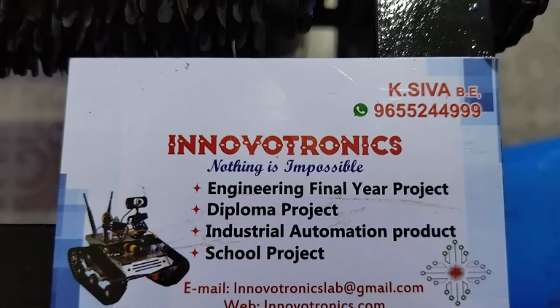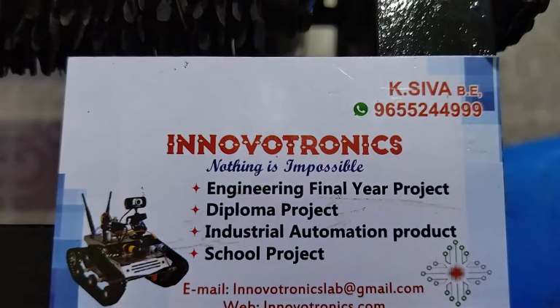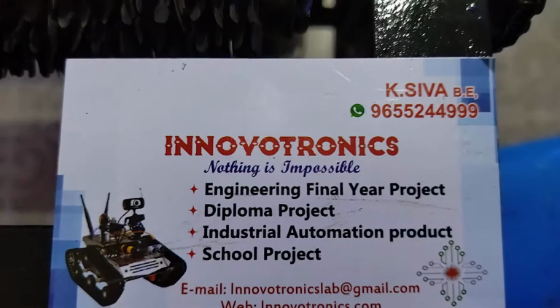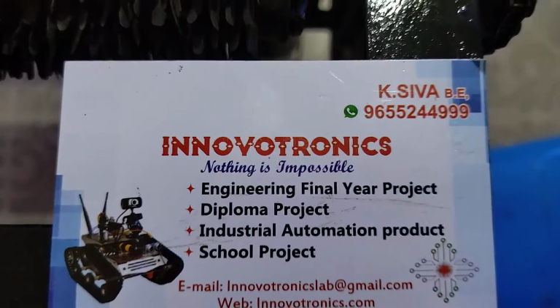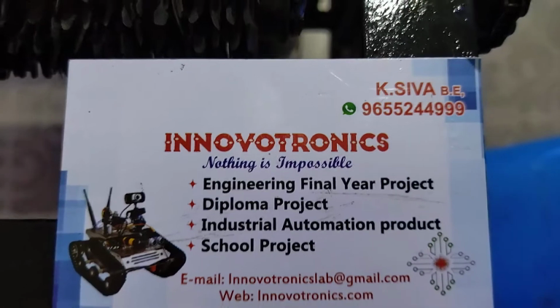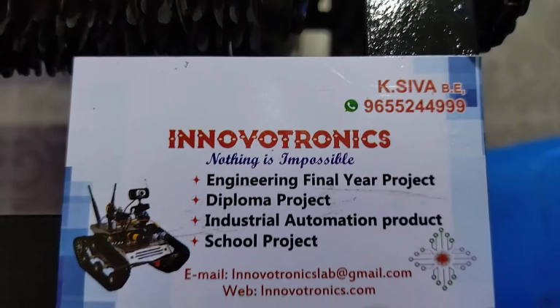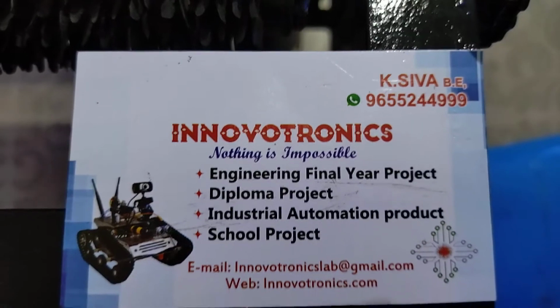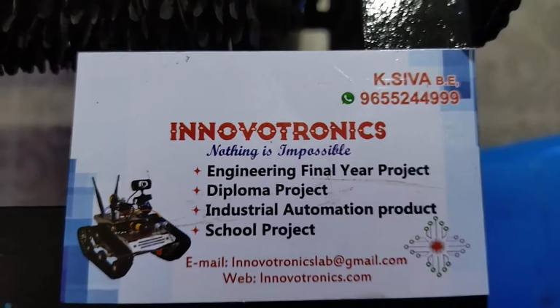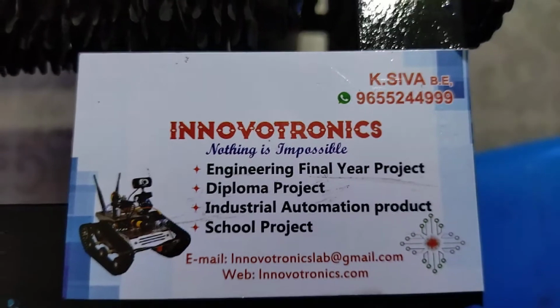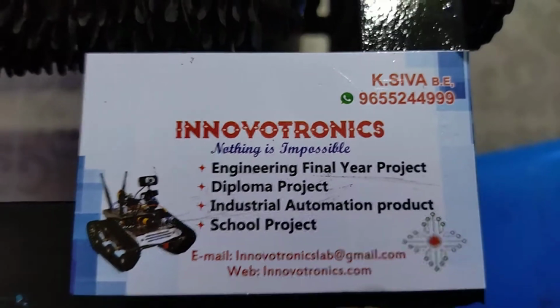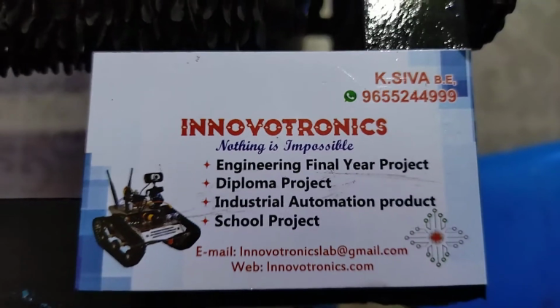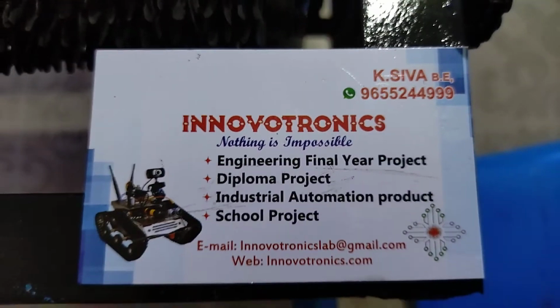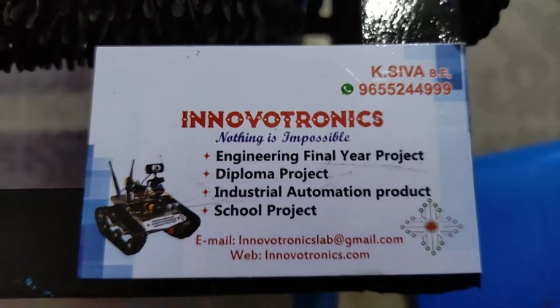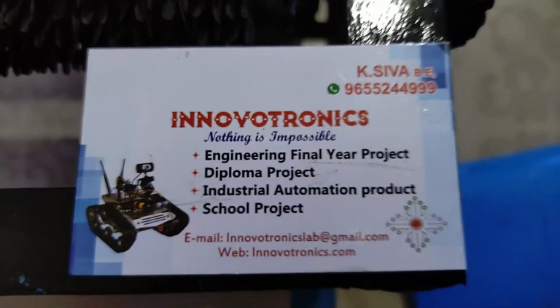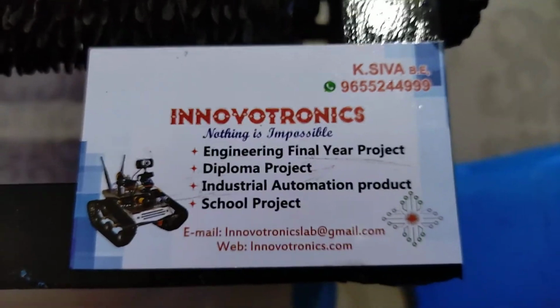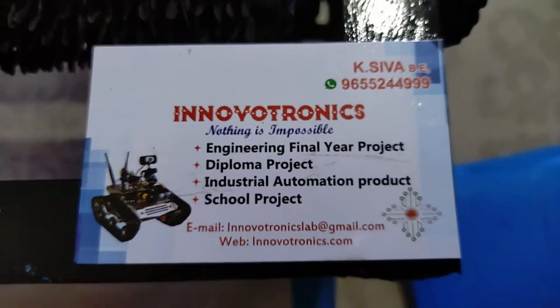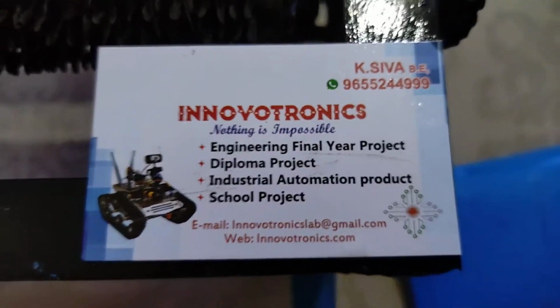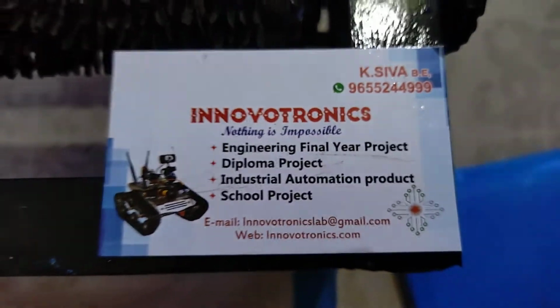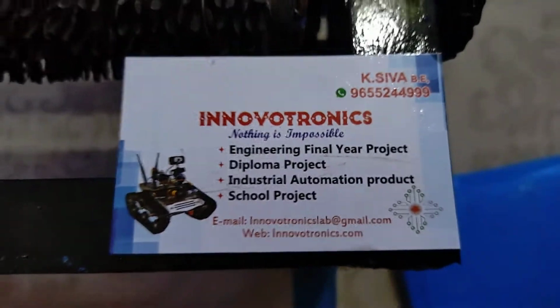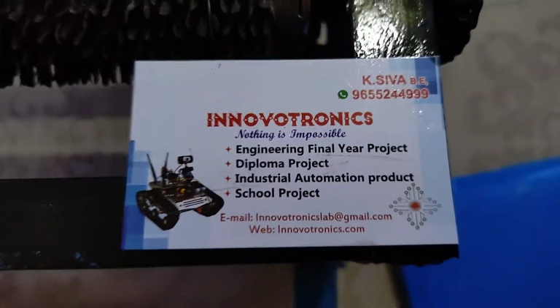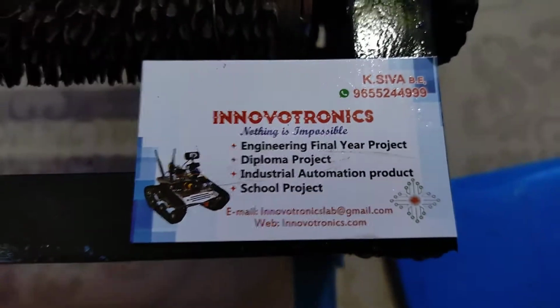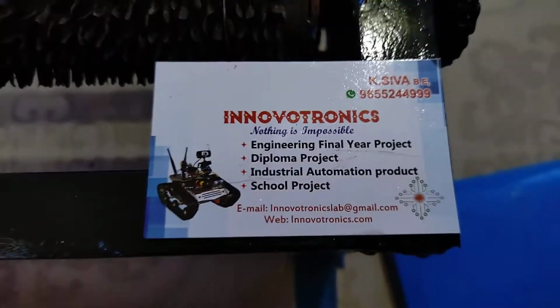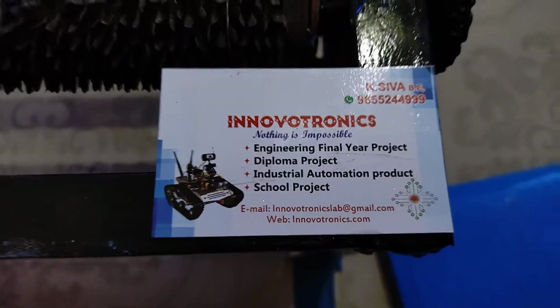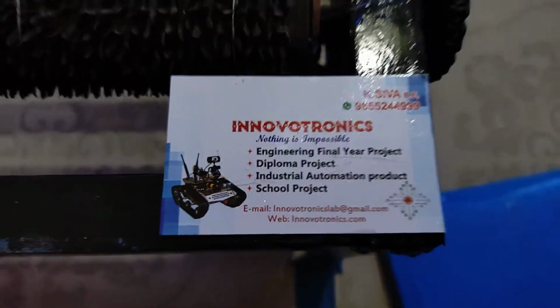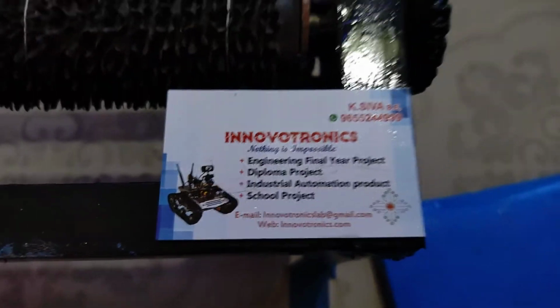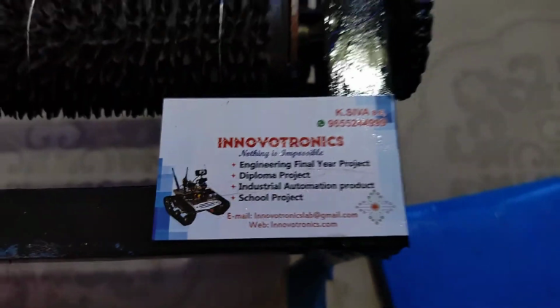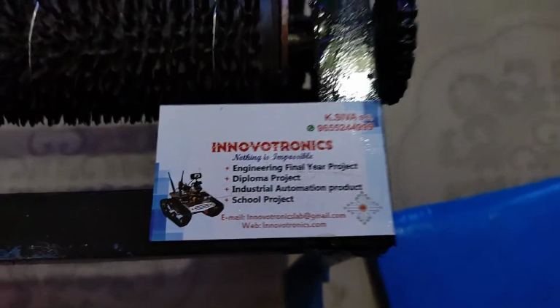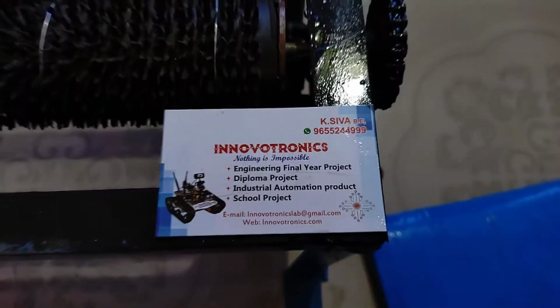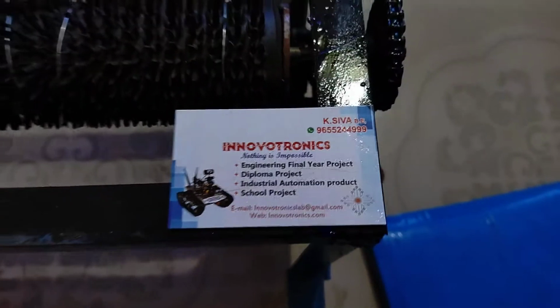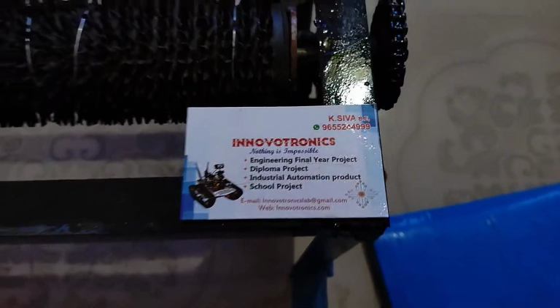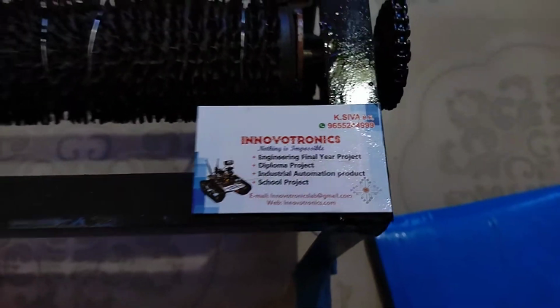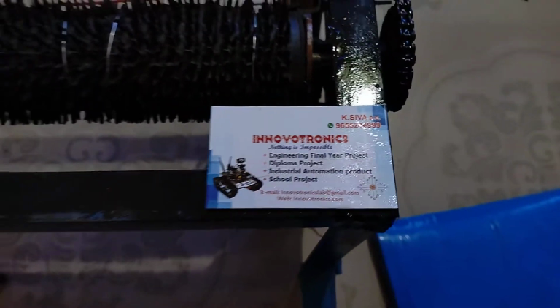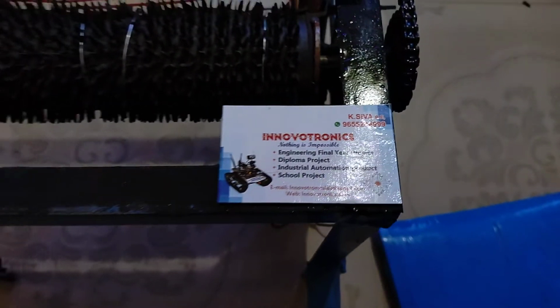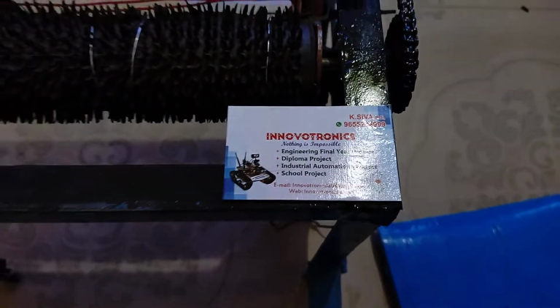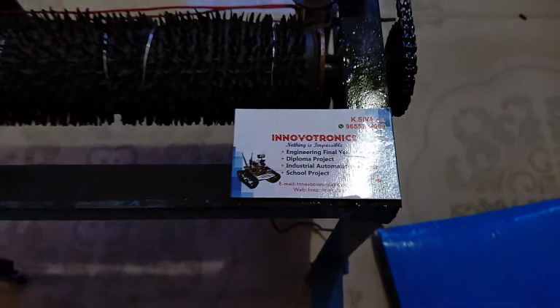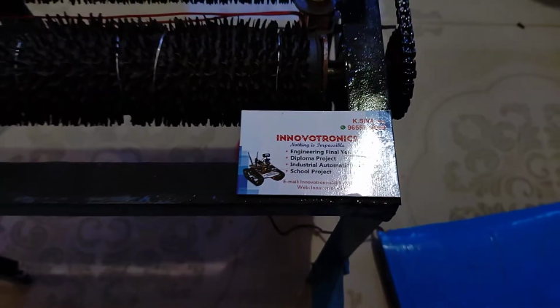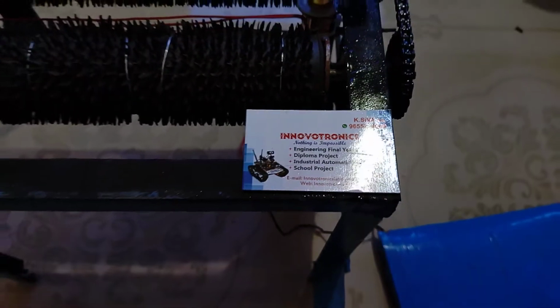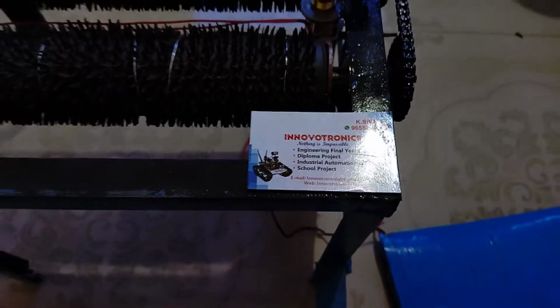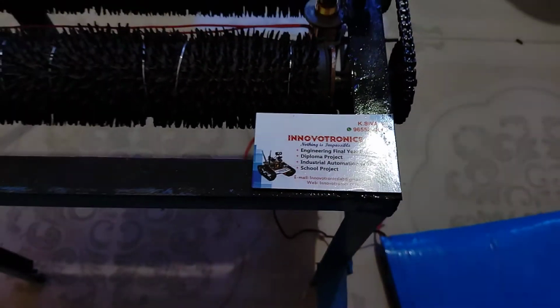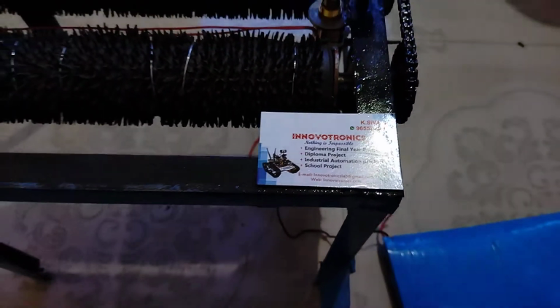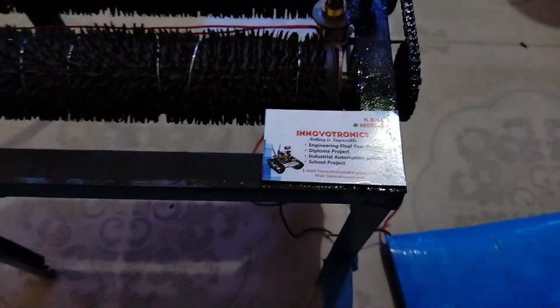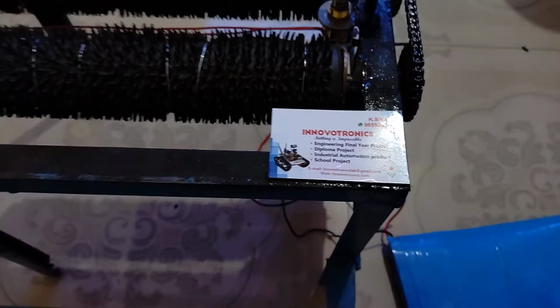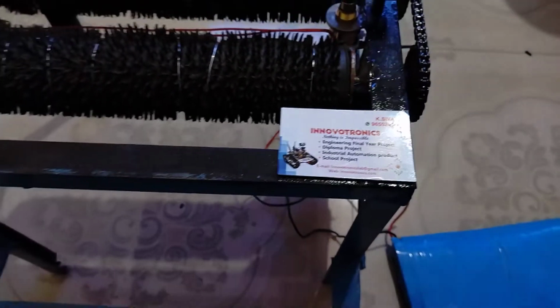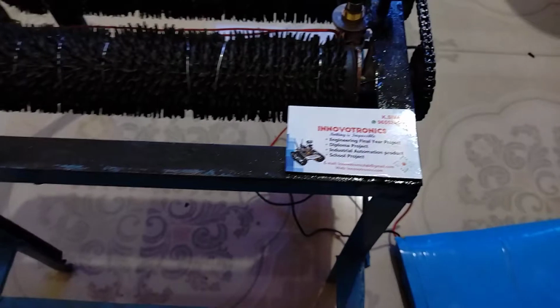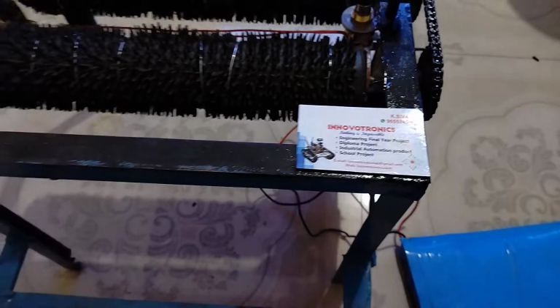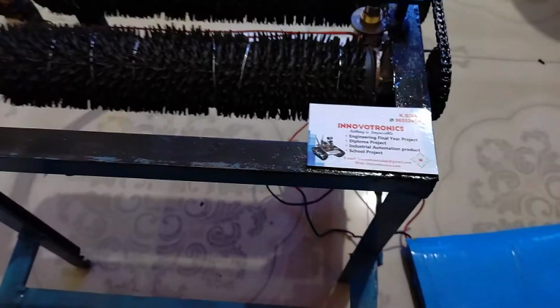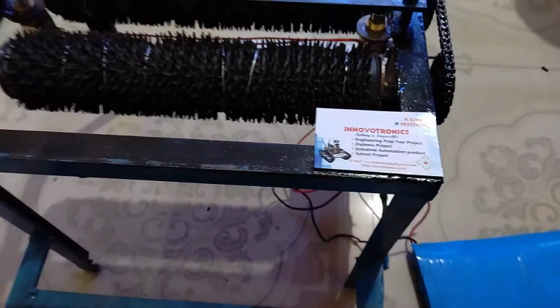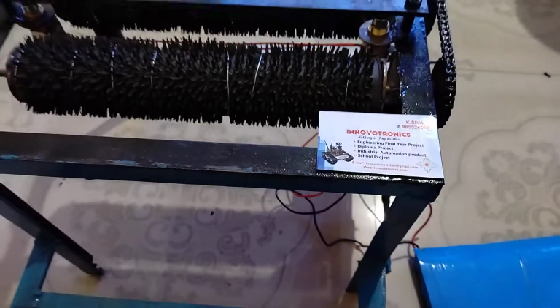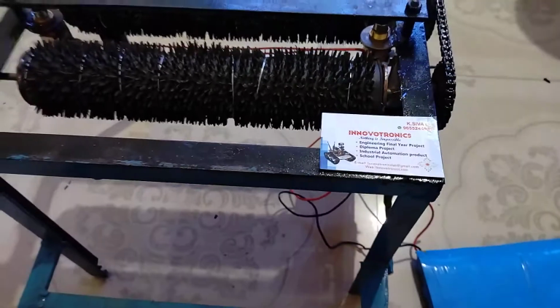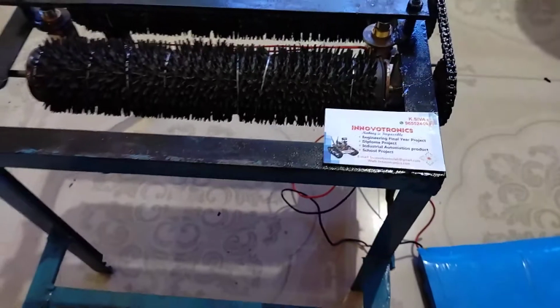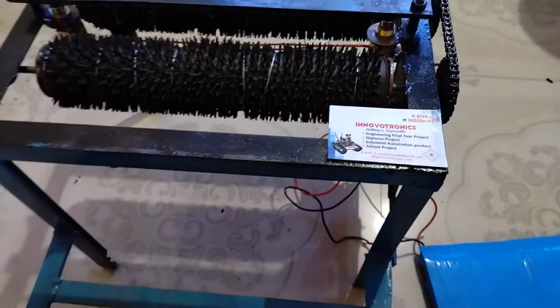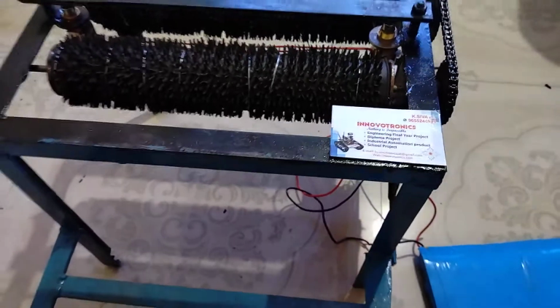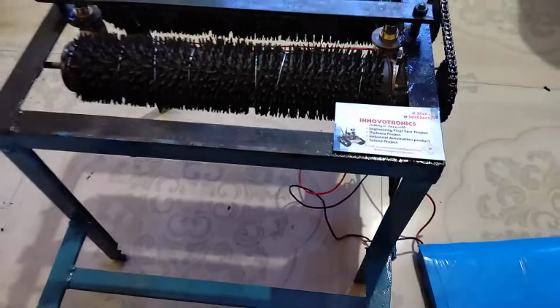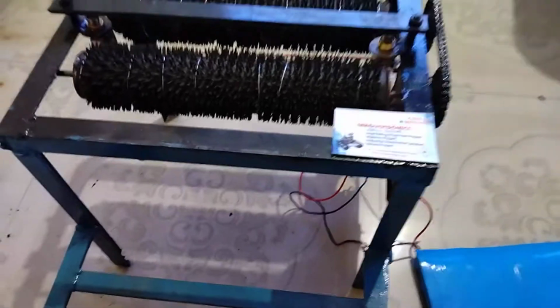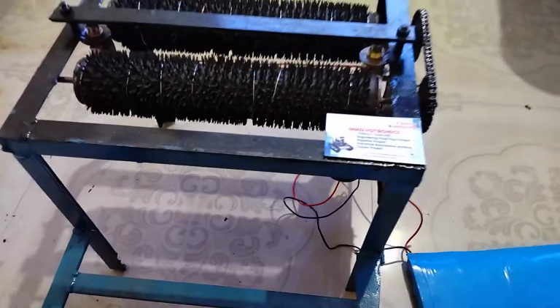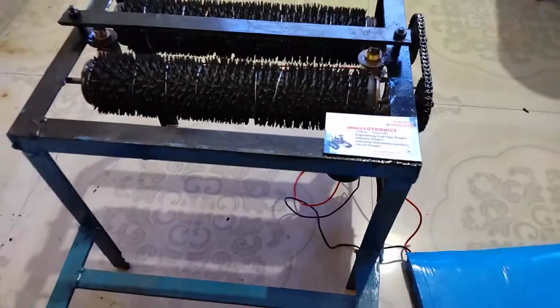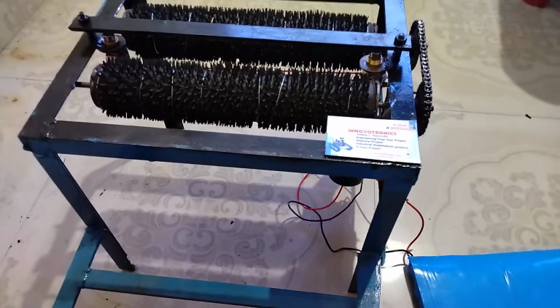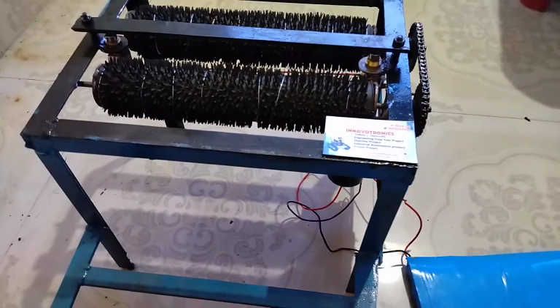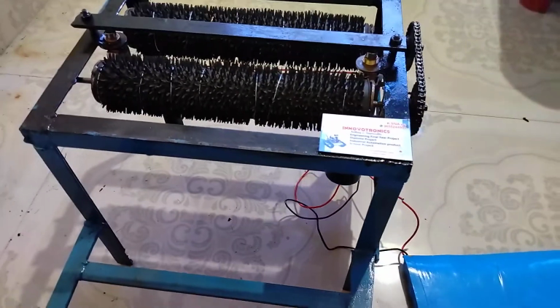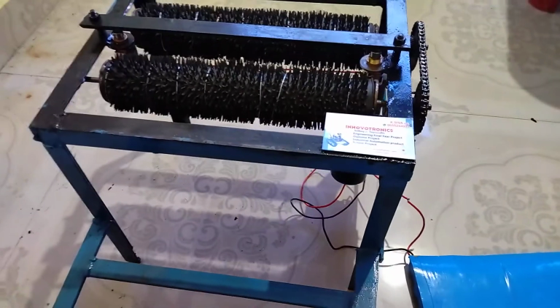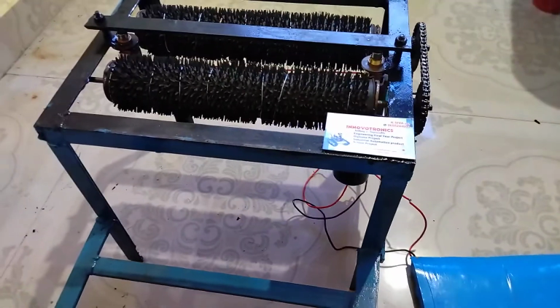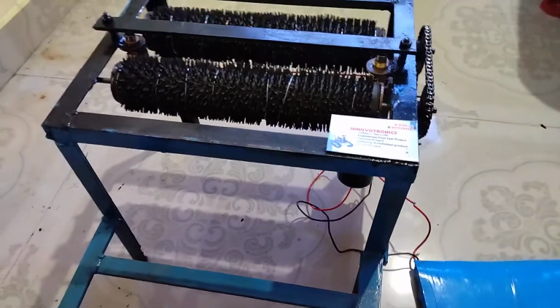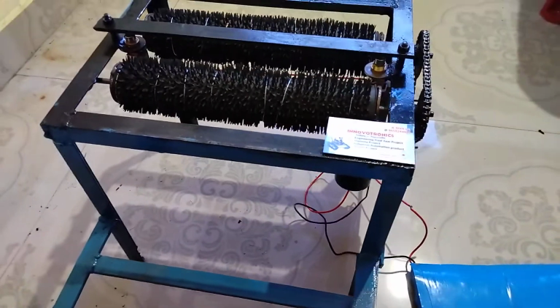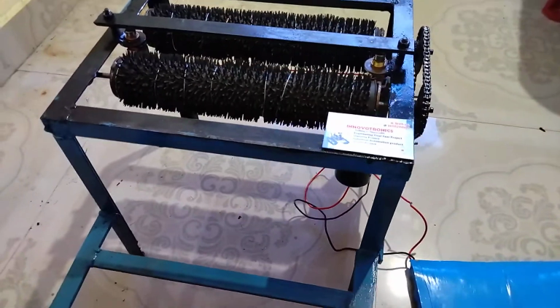Hi, welcome to Innovation Electronics. In this video I am going to explain the automatic foot cleaner. This is one of the mechanical projects.